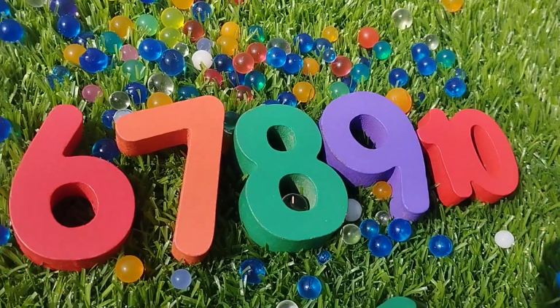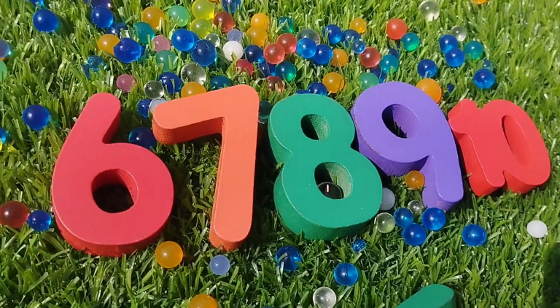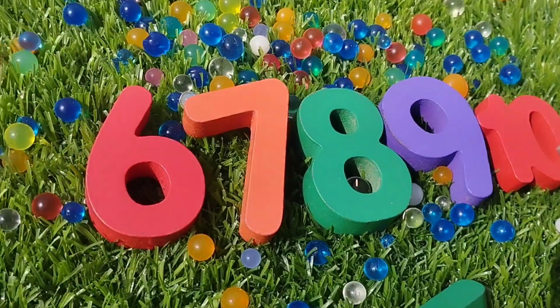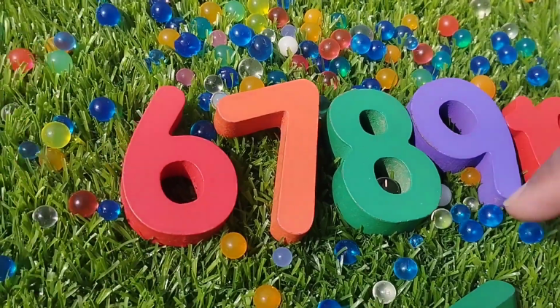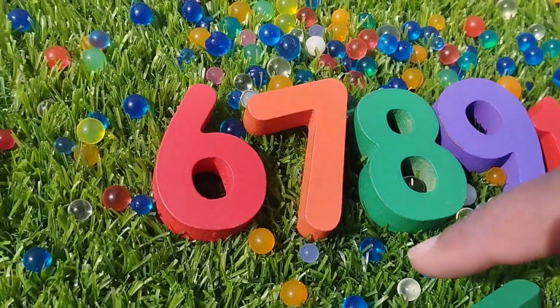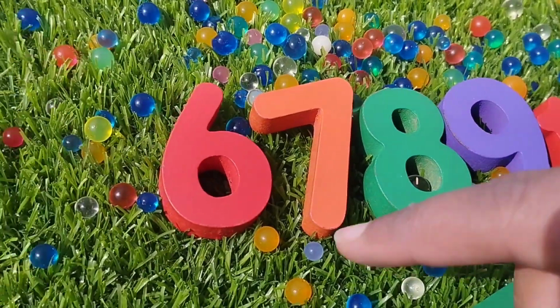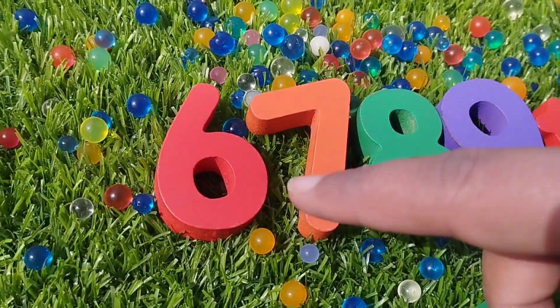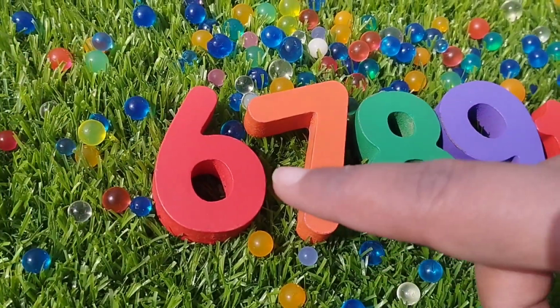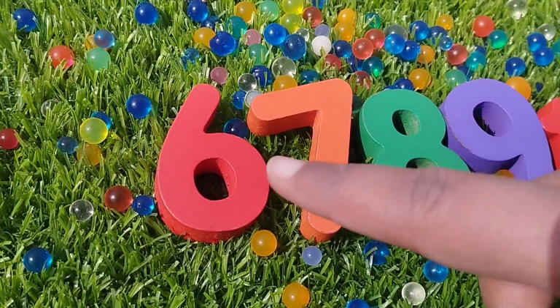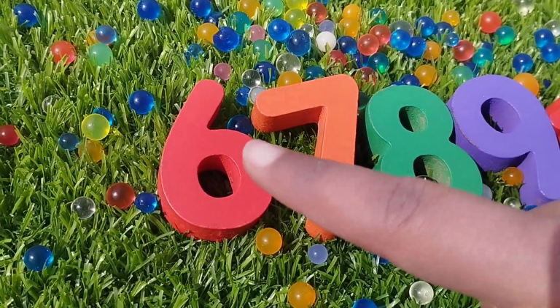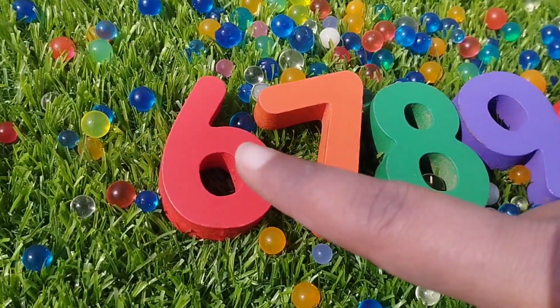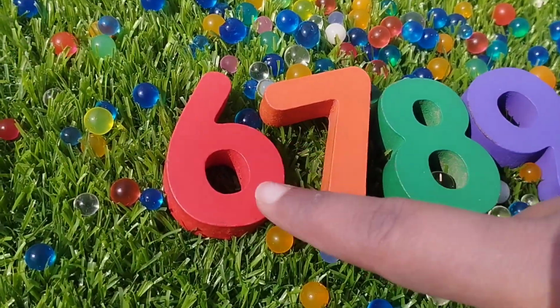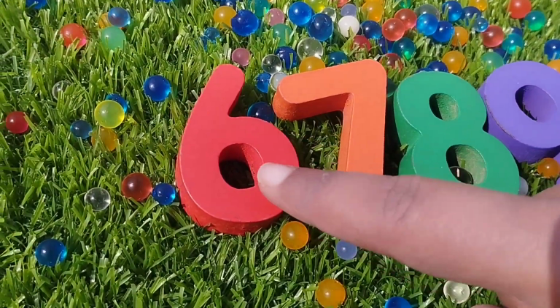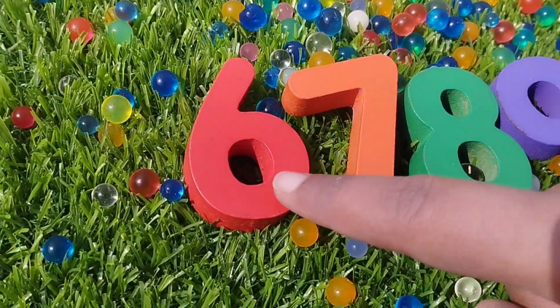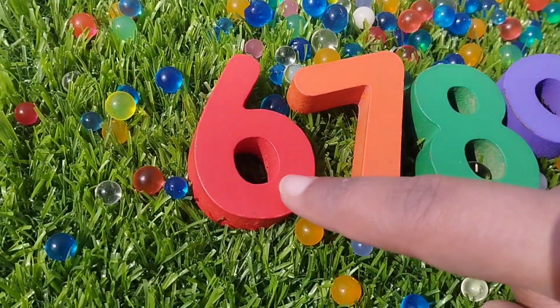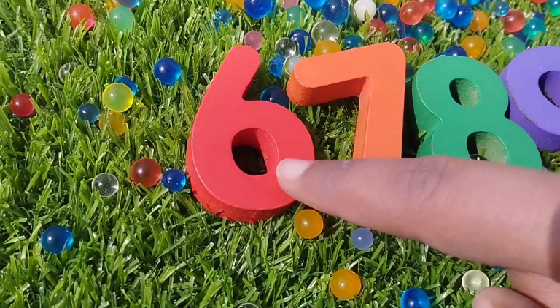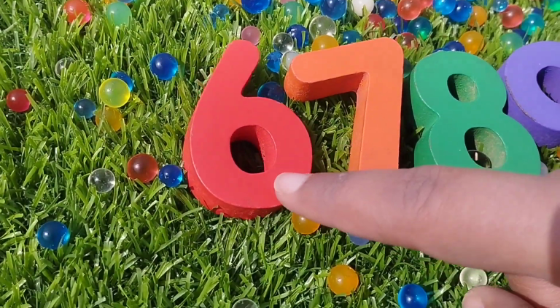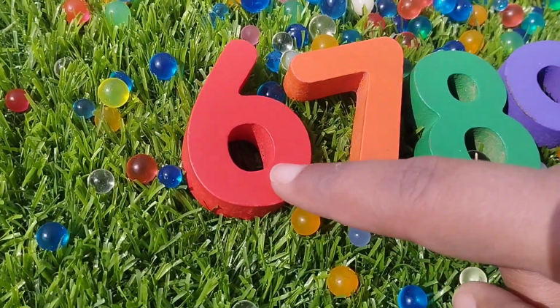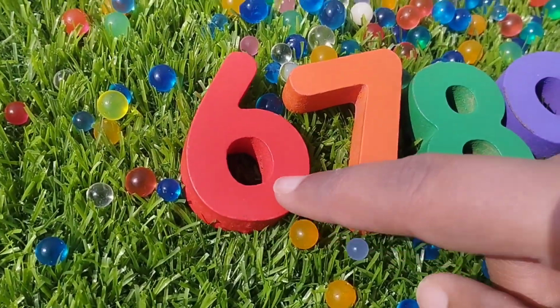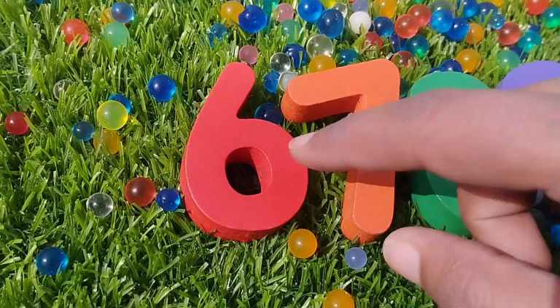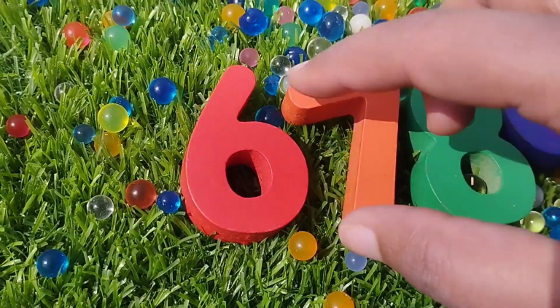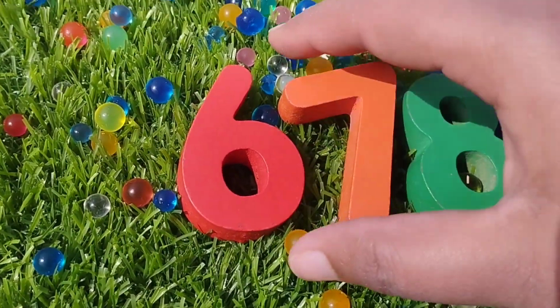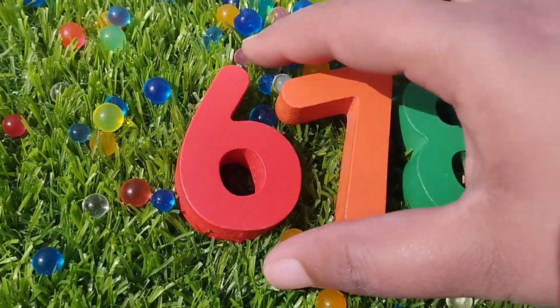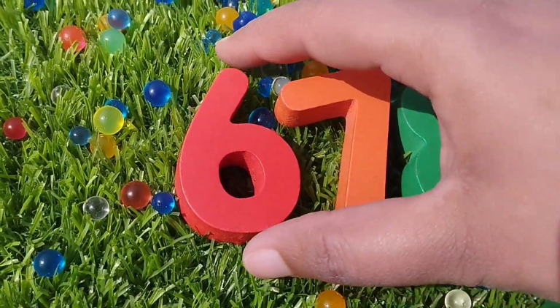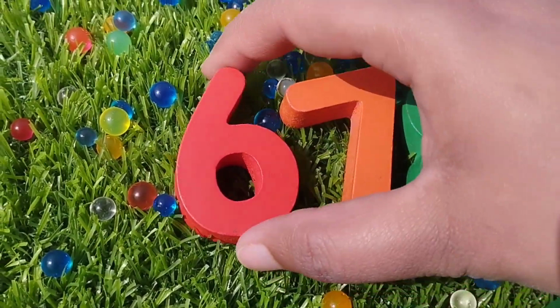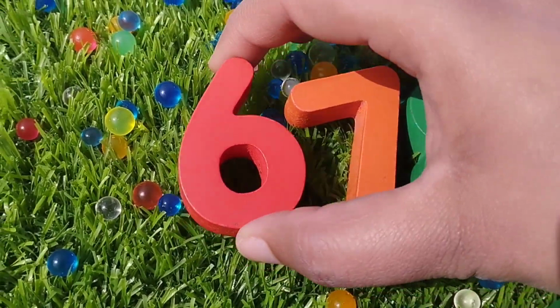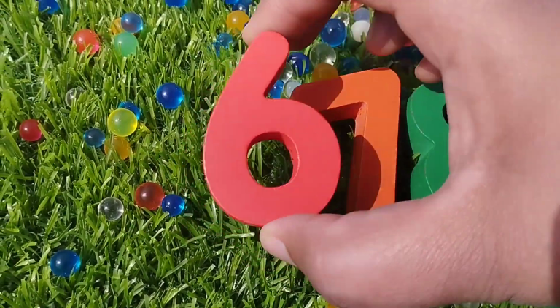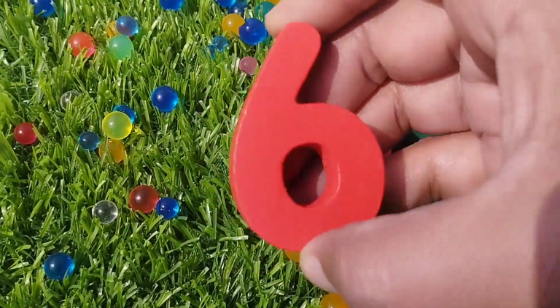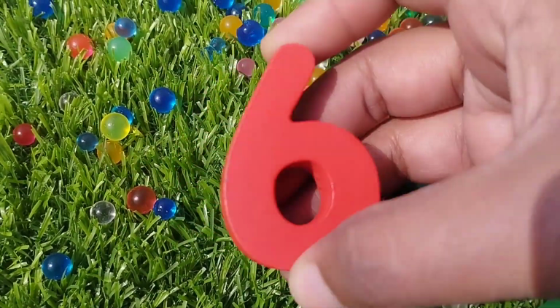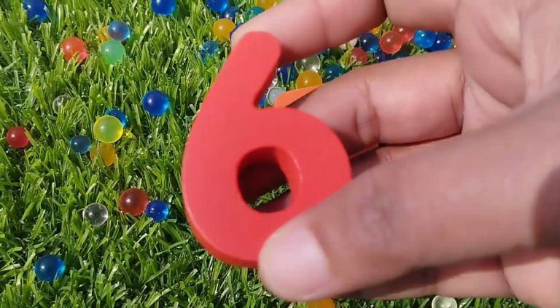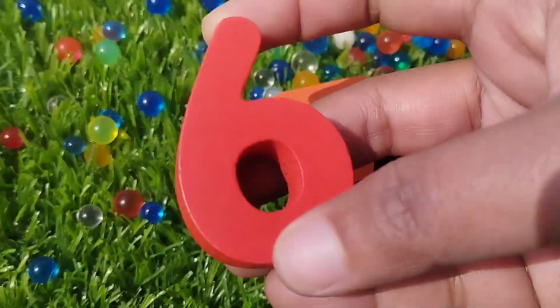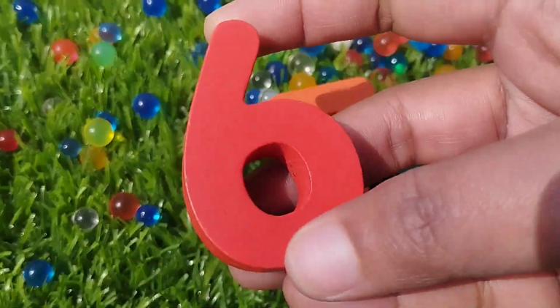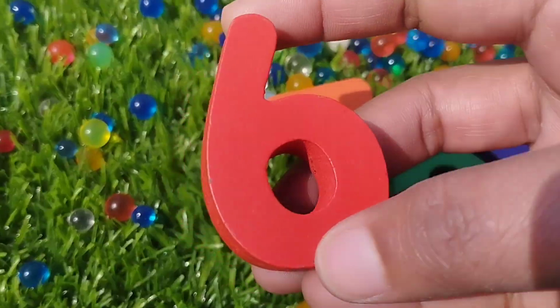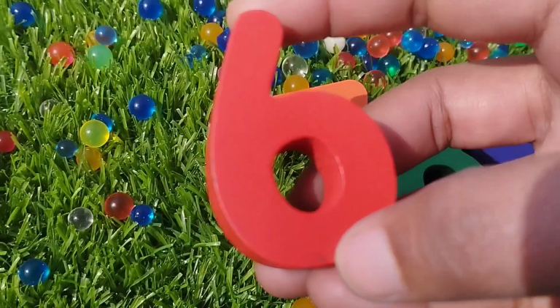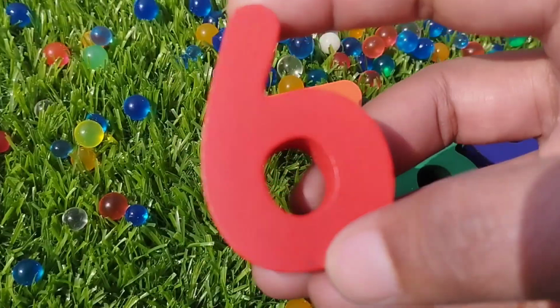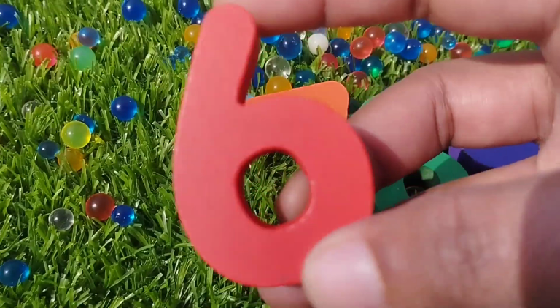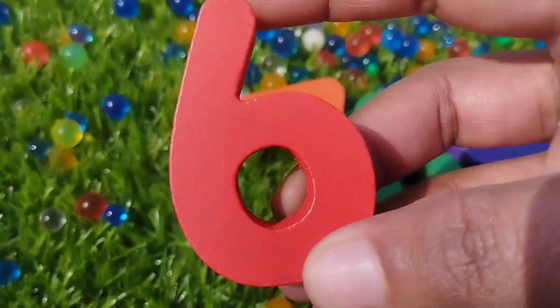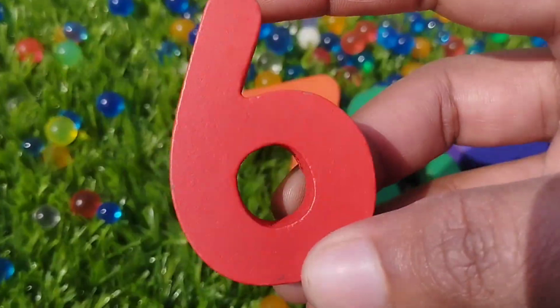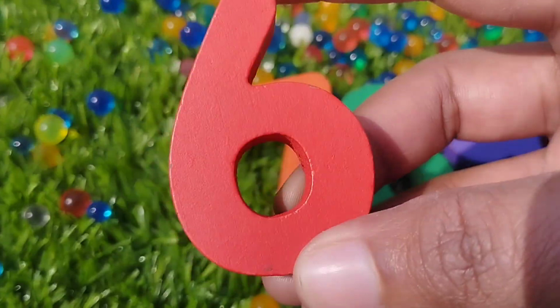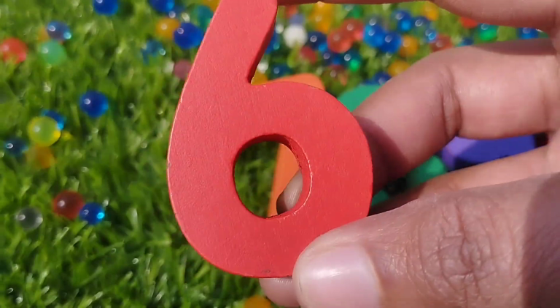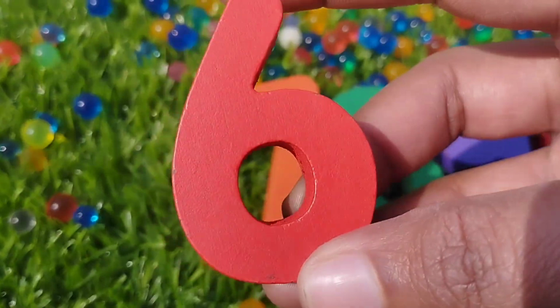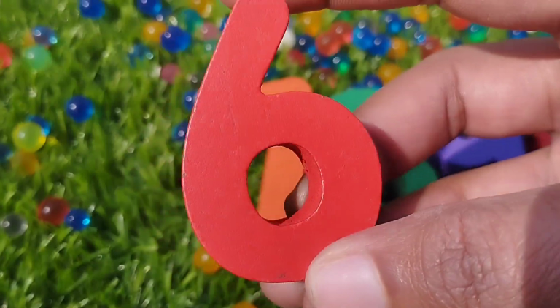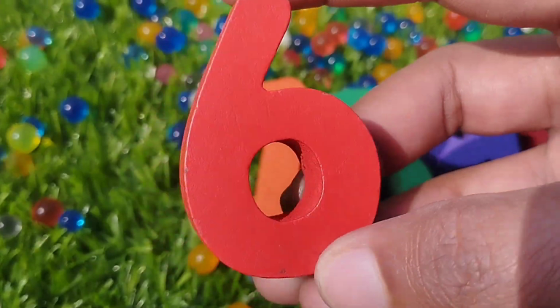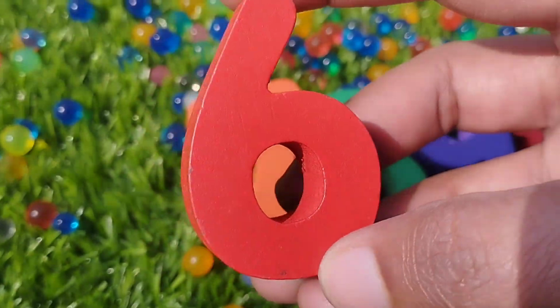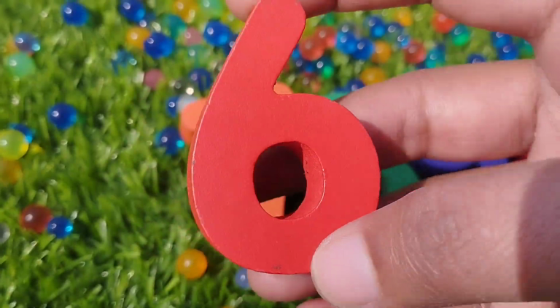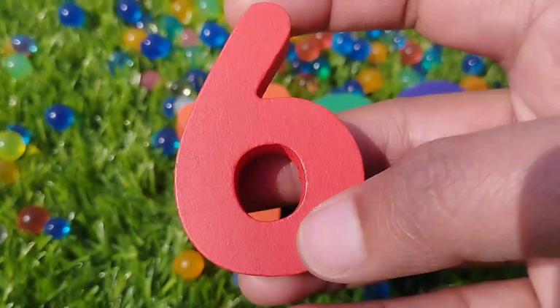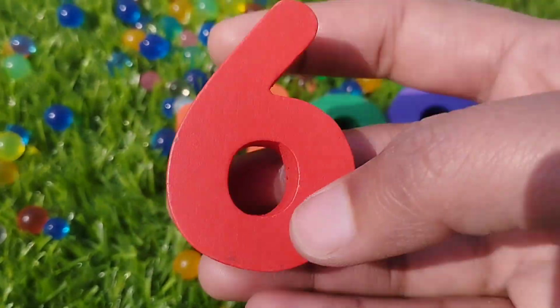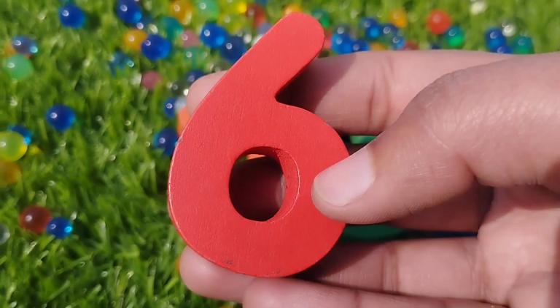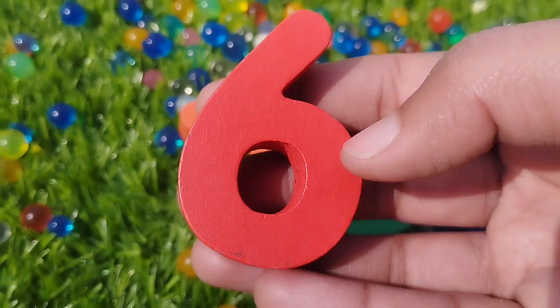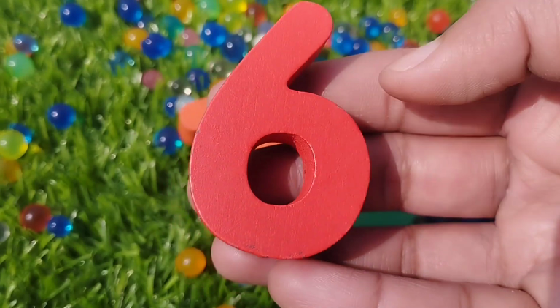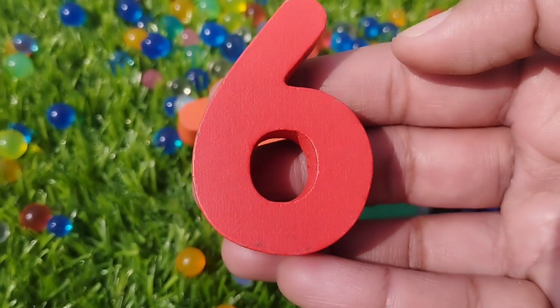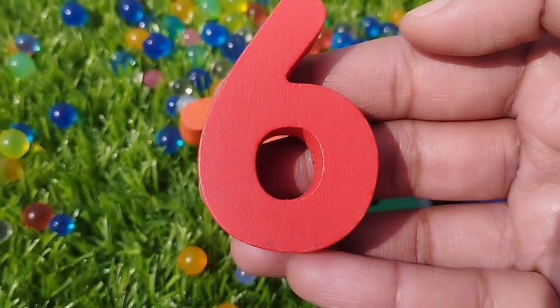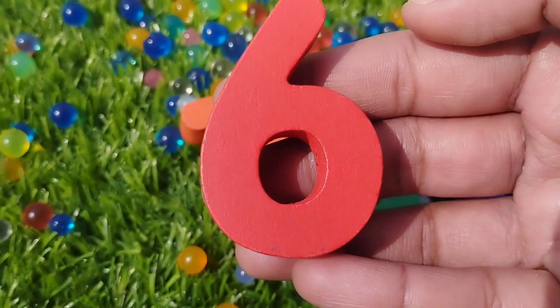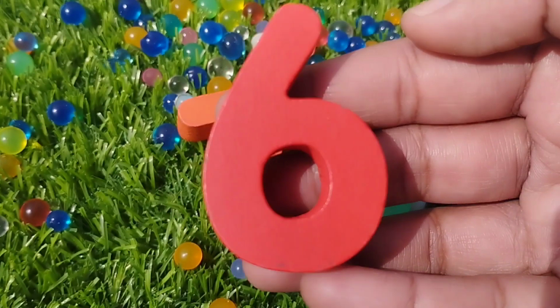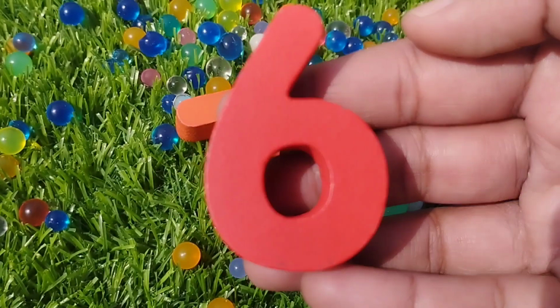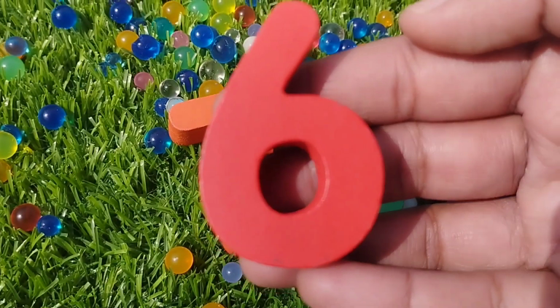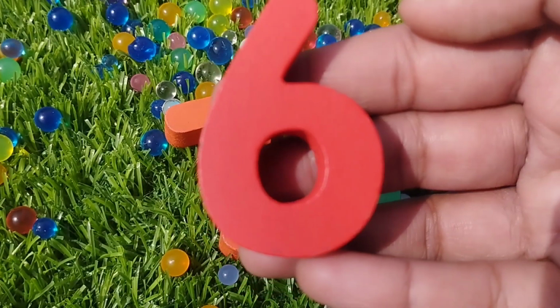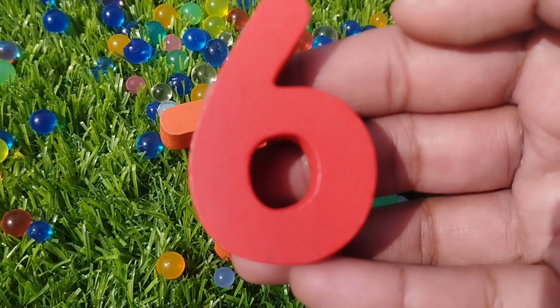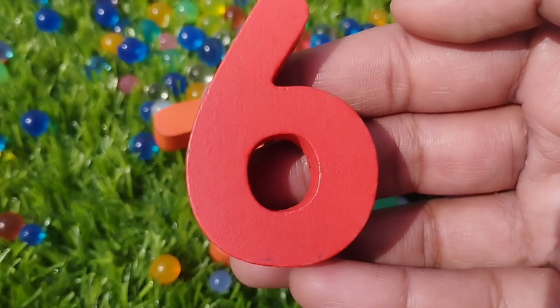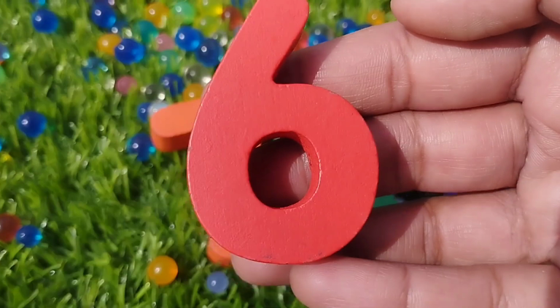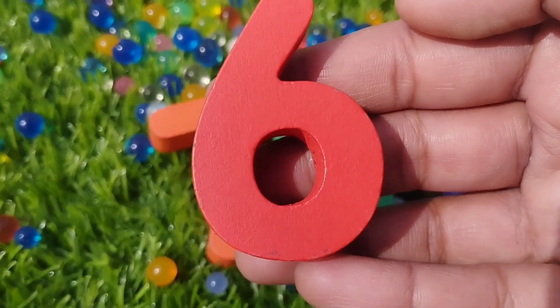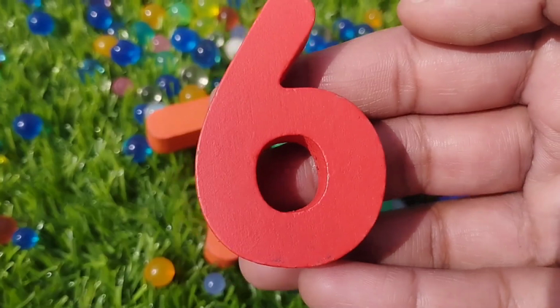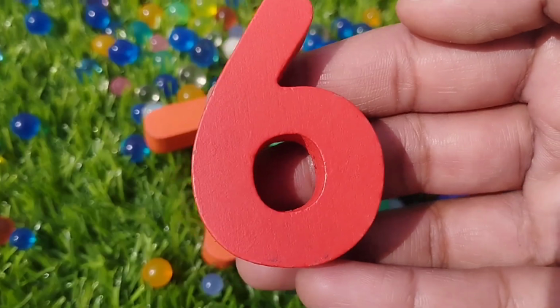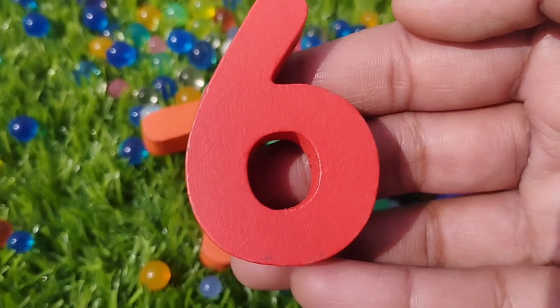The next number is number six. This is number six.